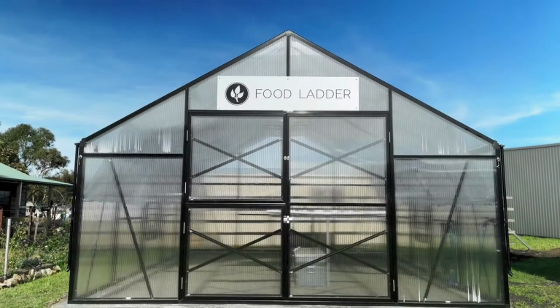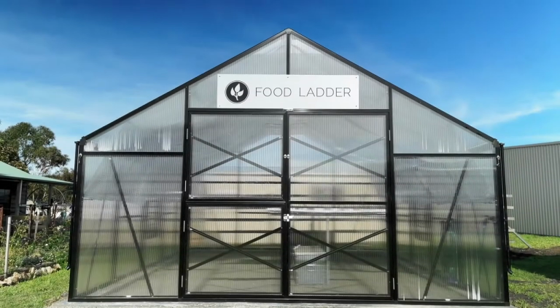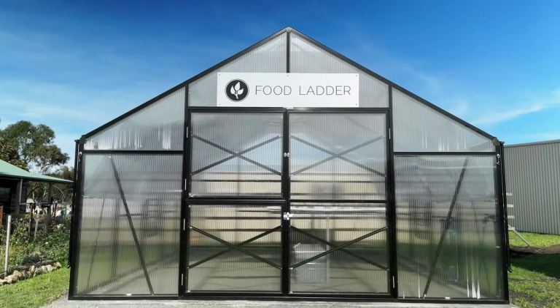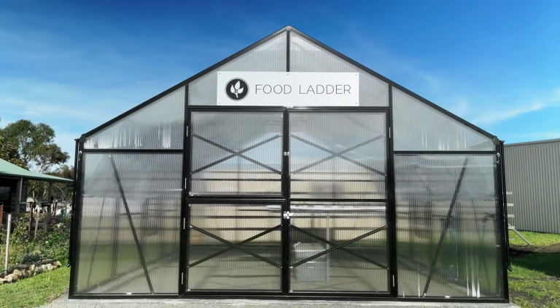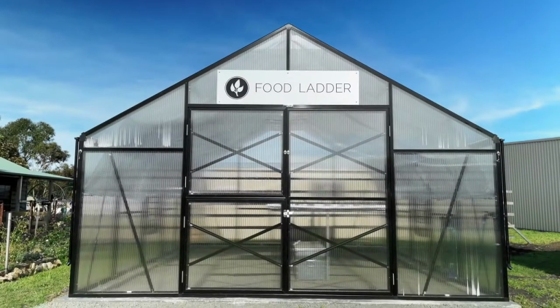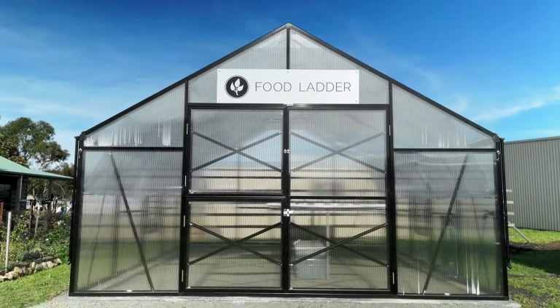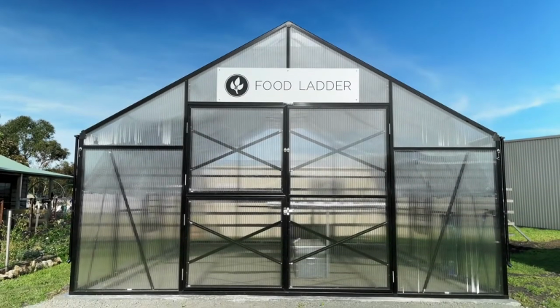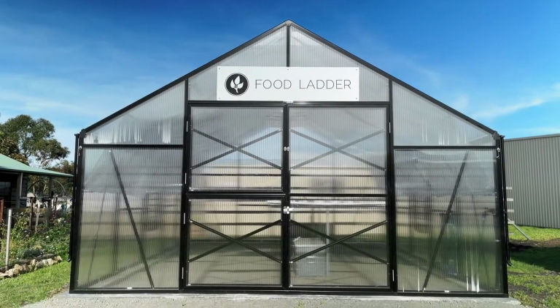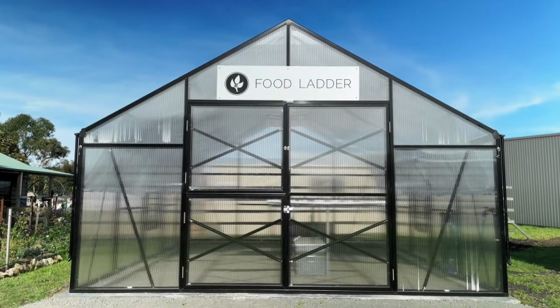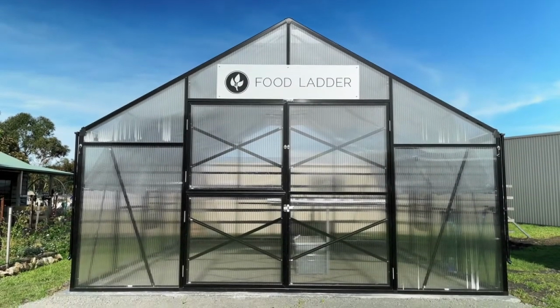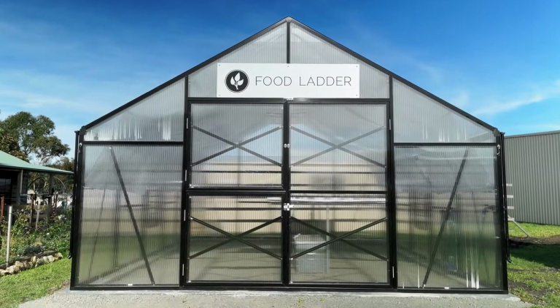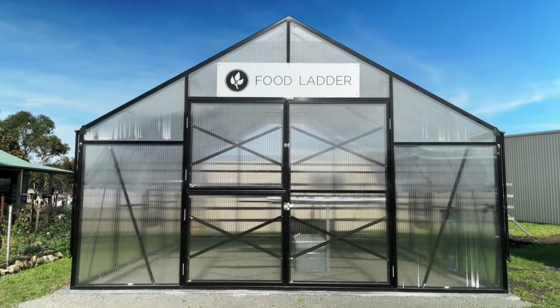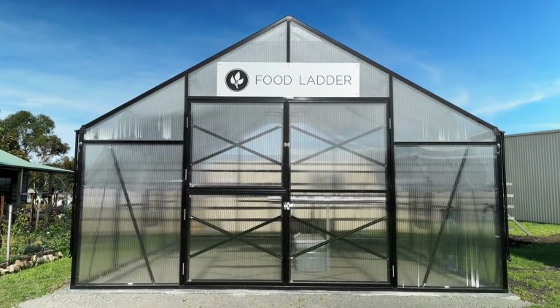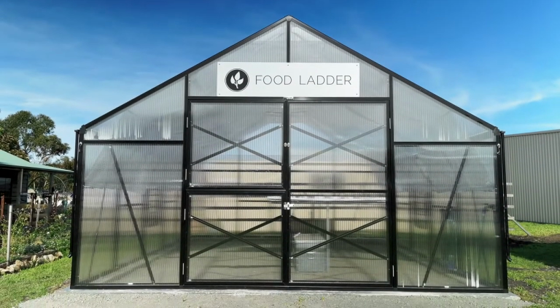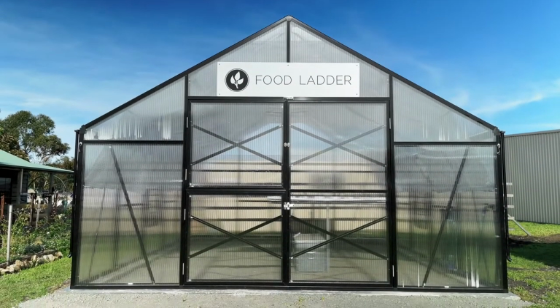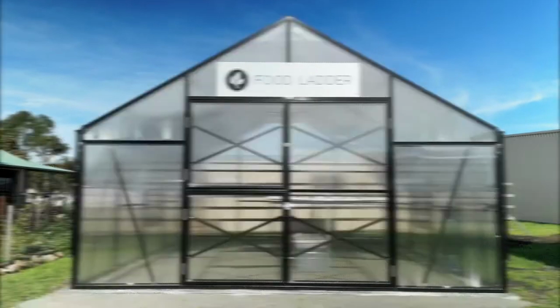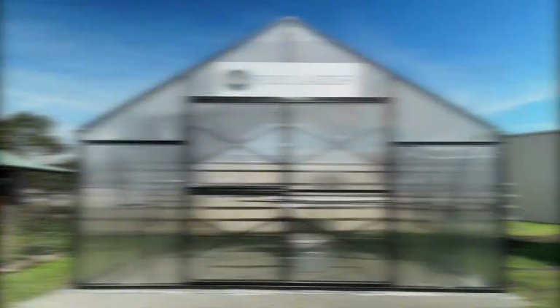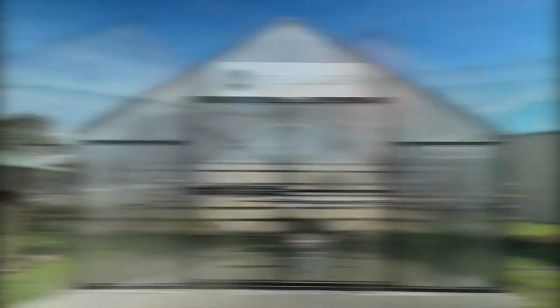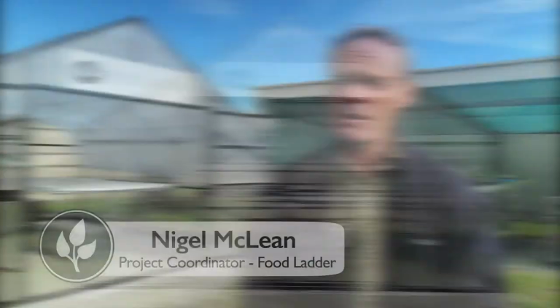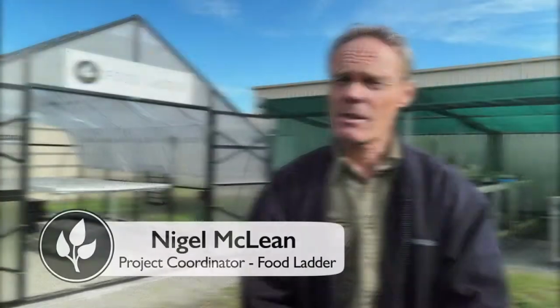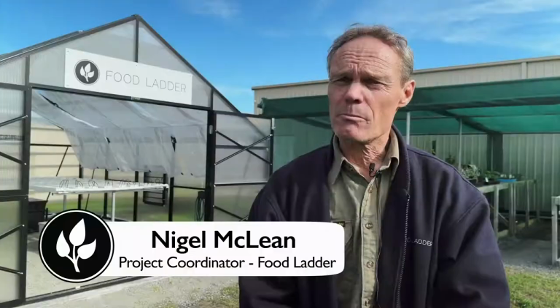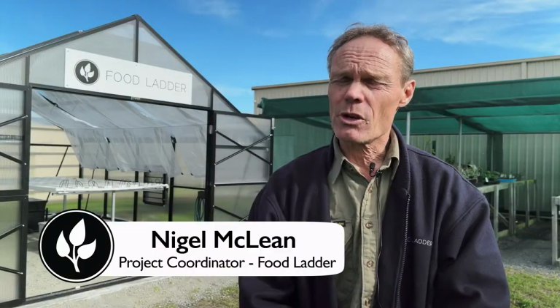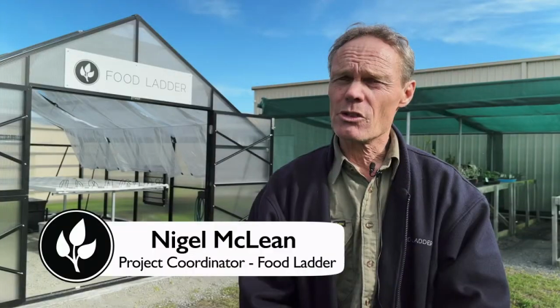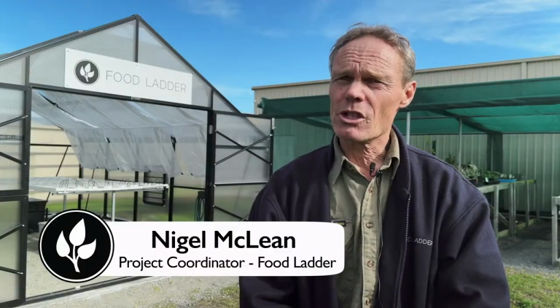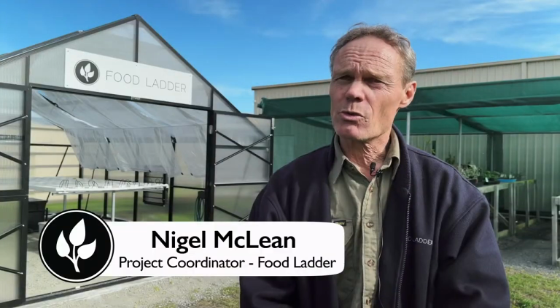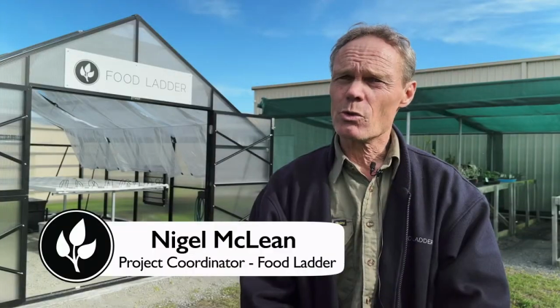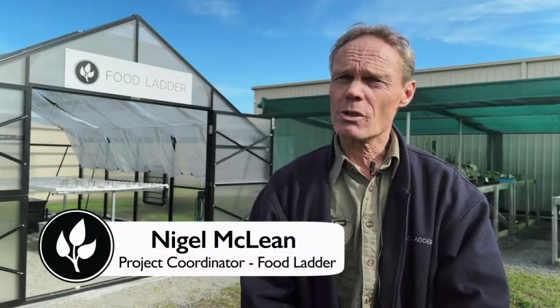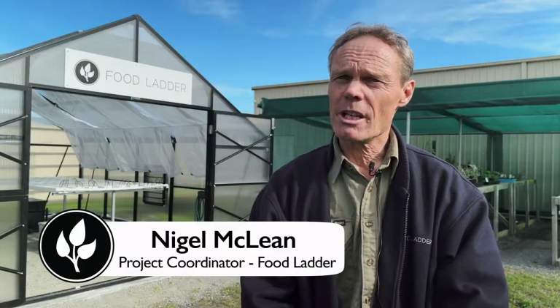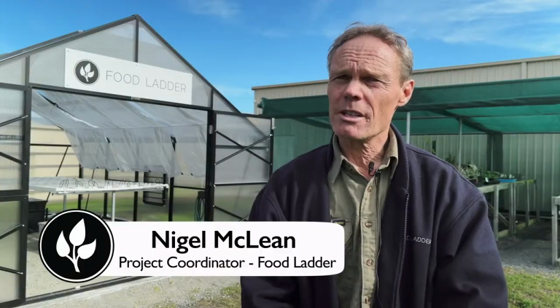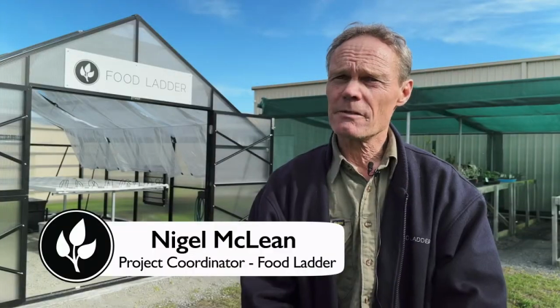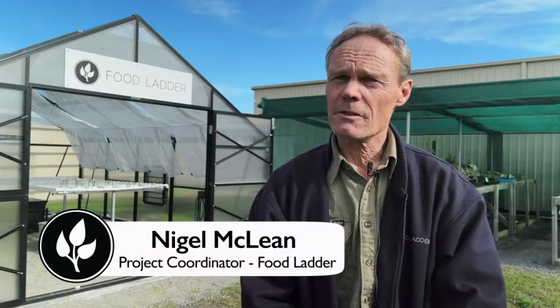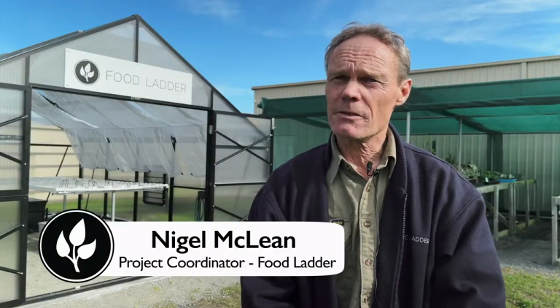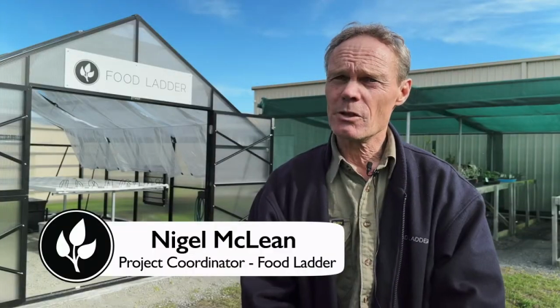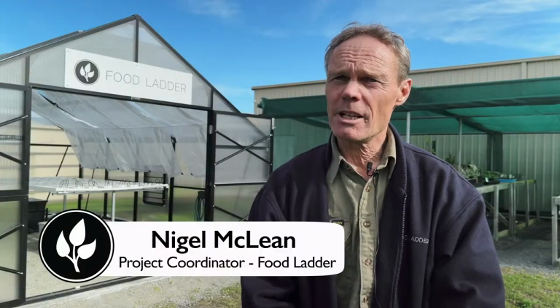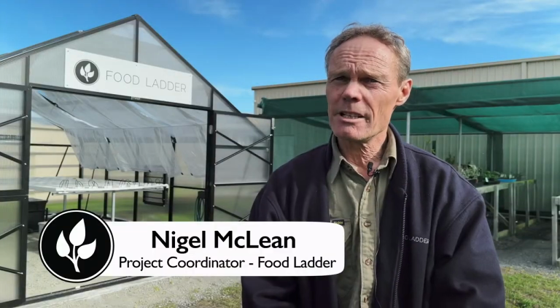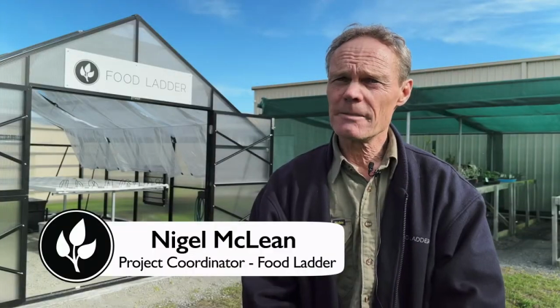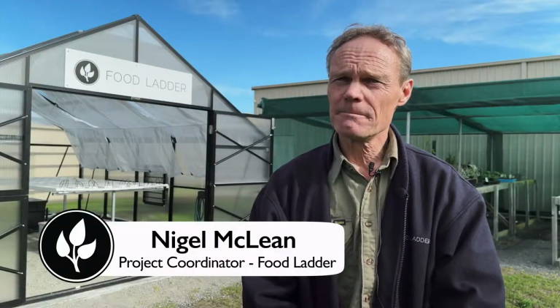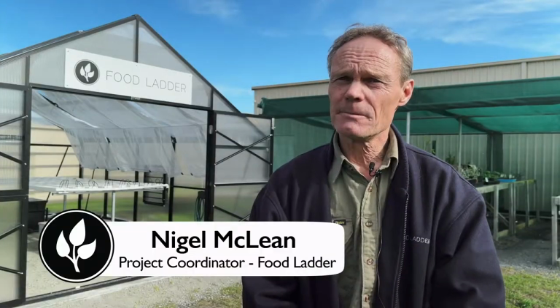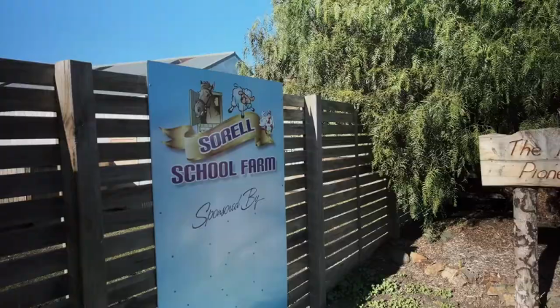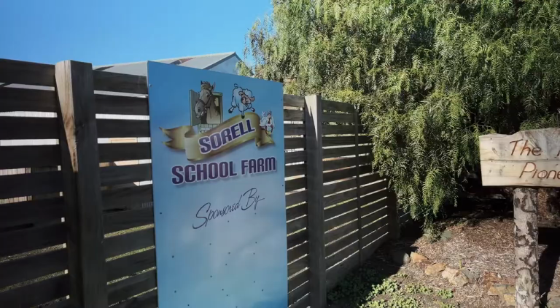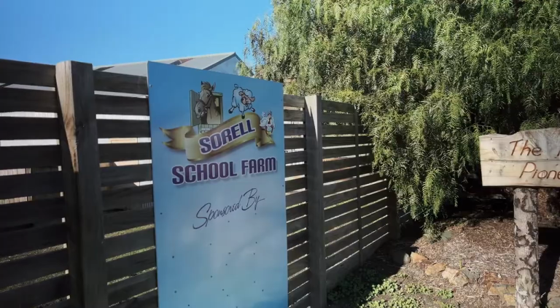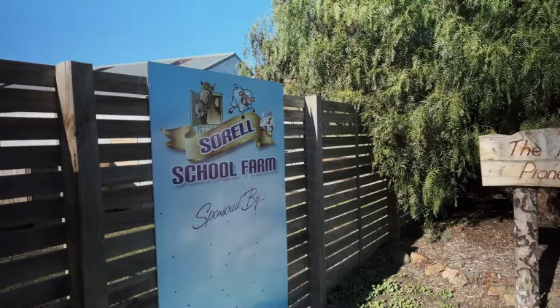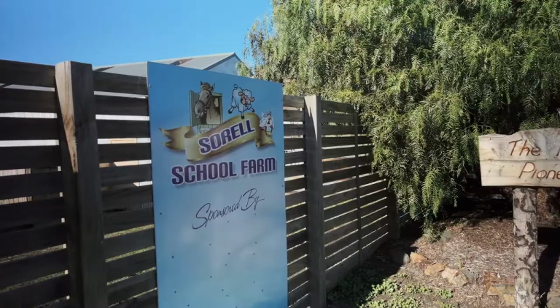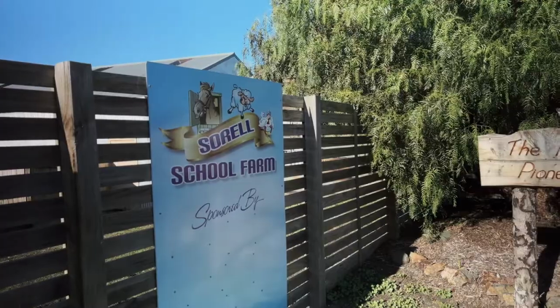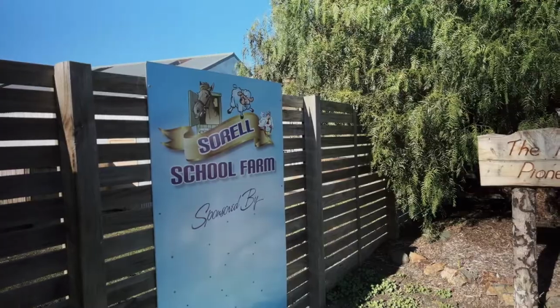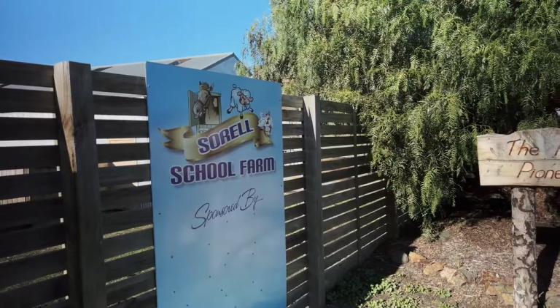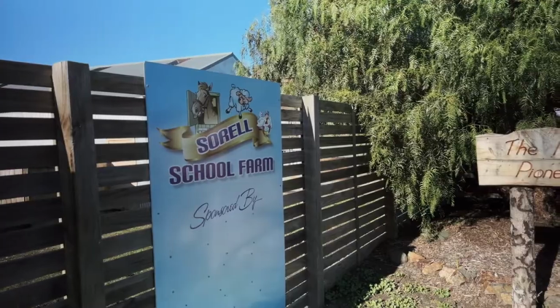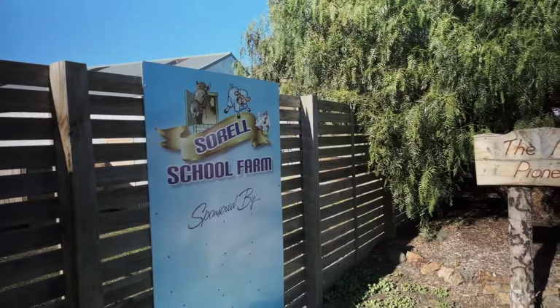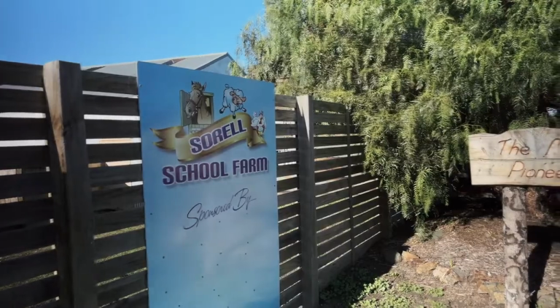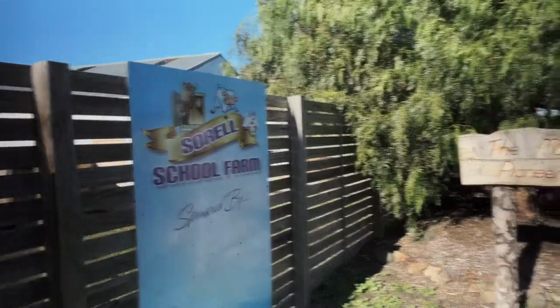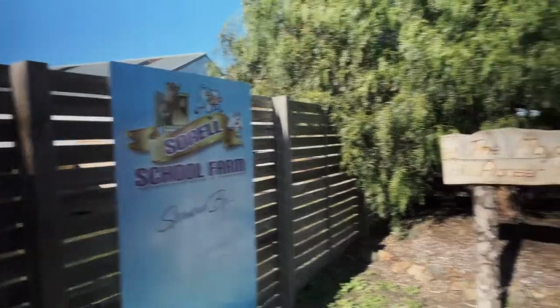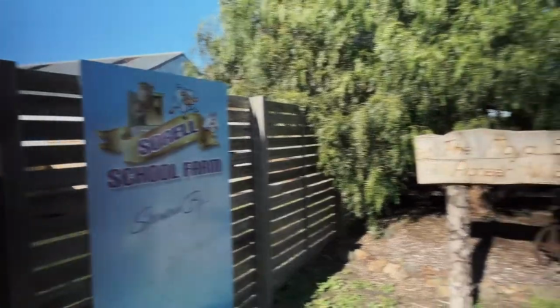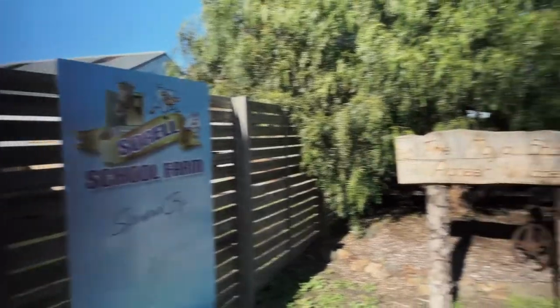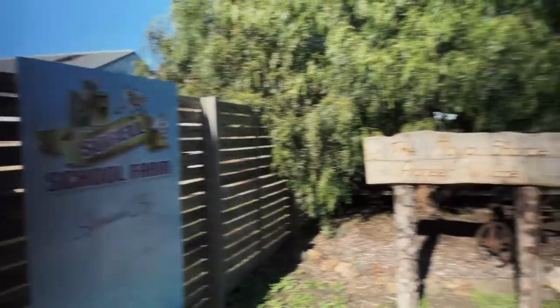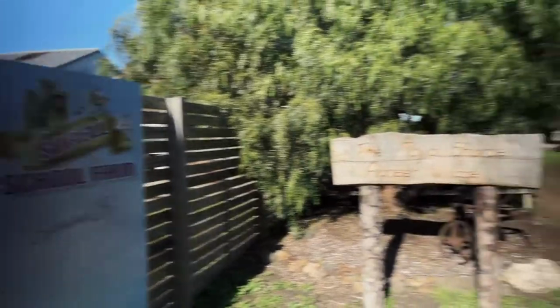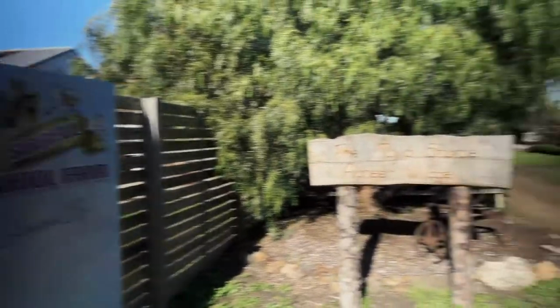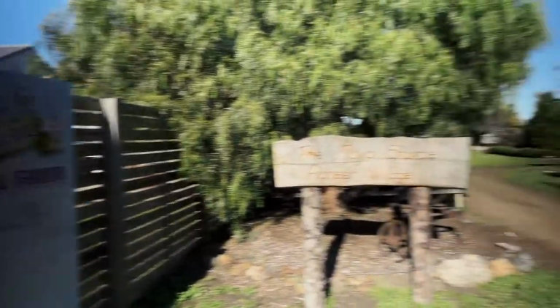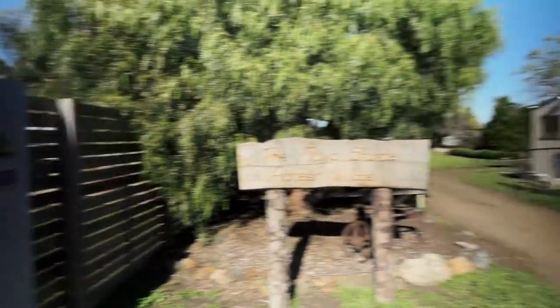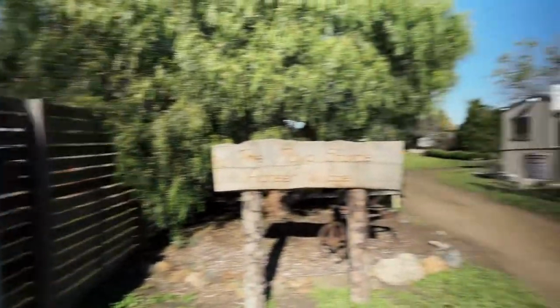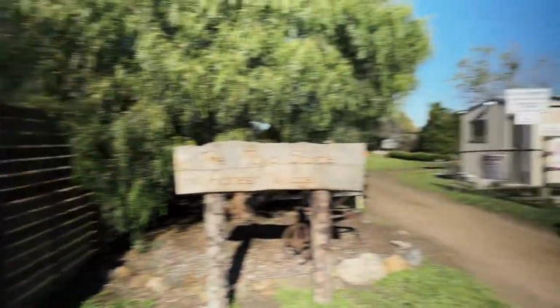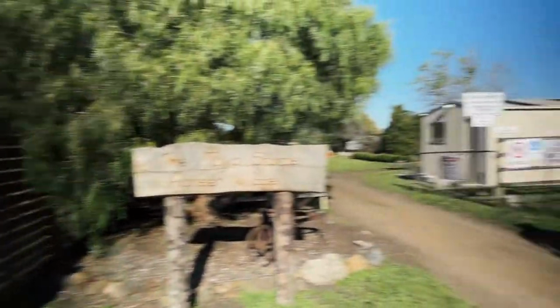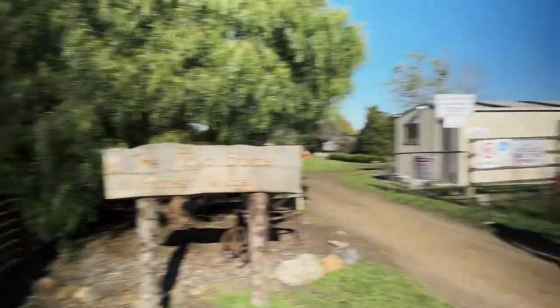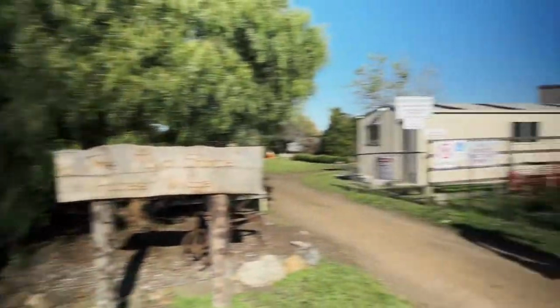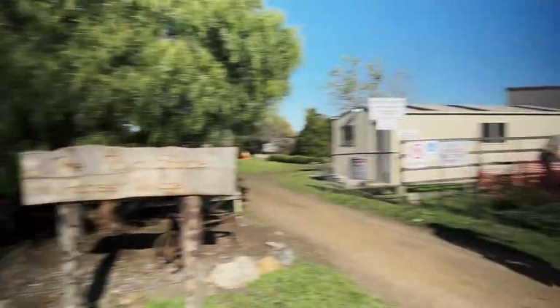My name's Nigel. I'm the project coordinator for Food Ladder and we're here at the Sorrell School in Tasmania.